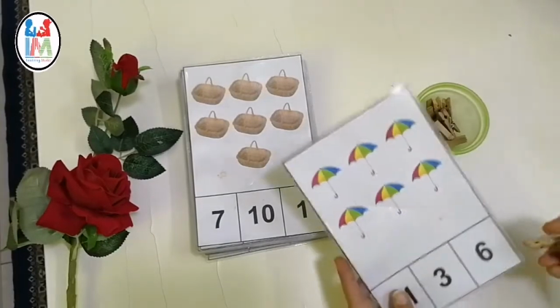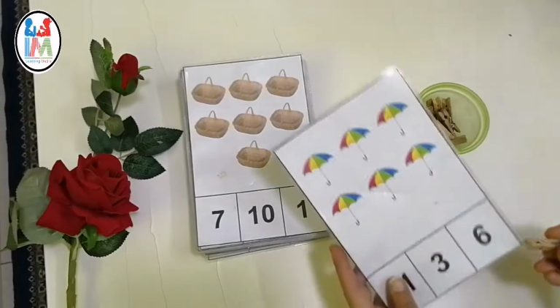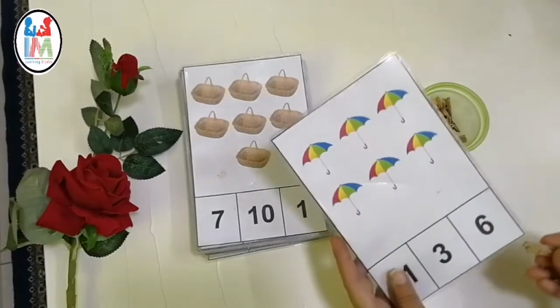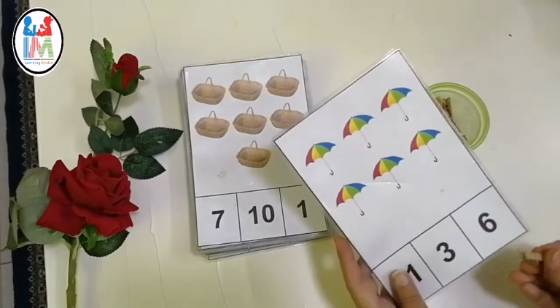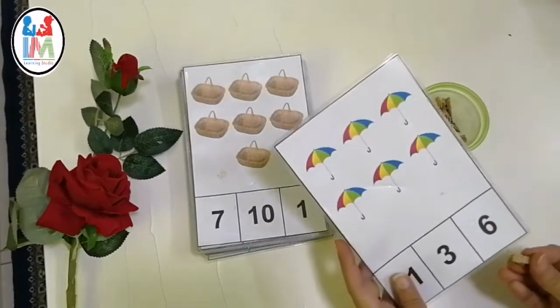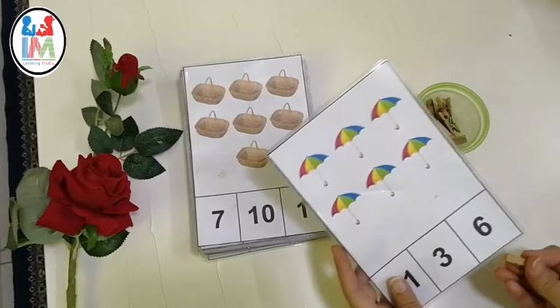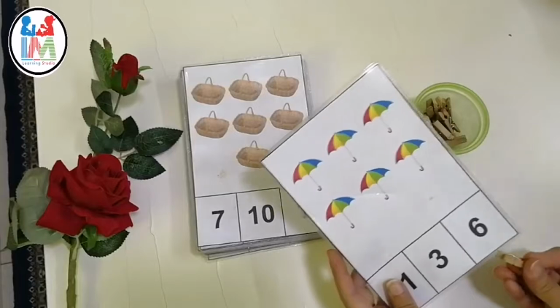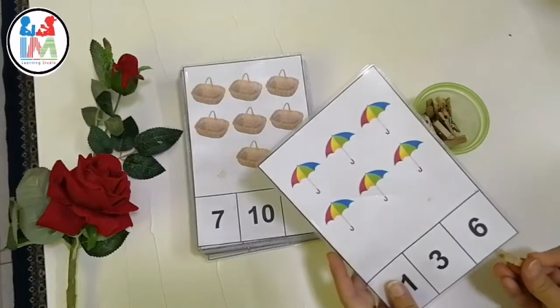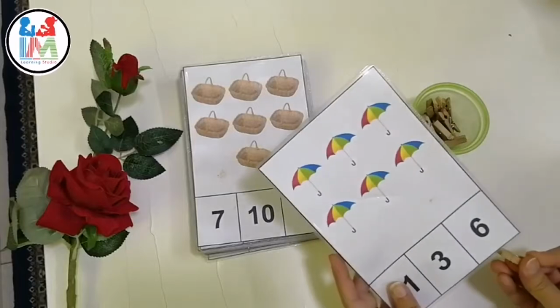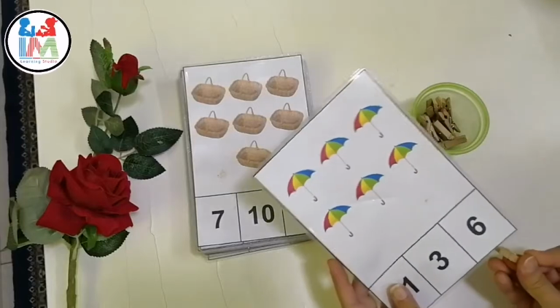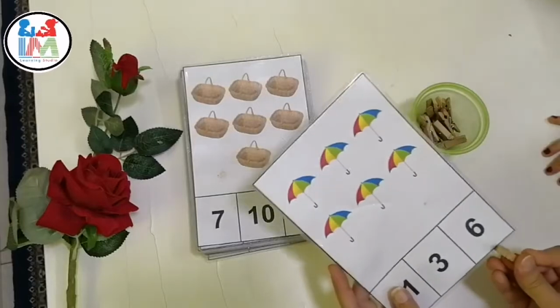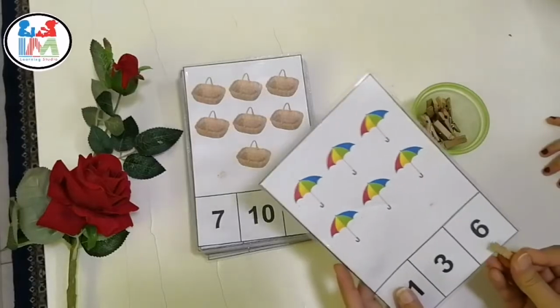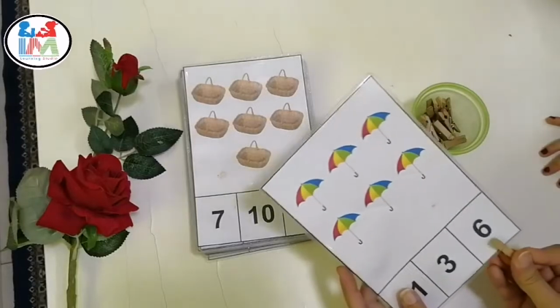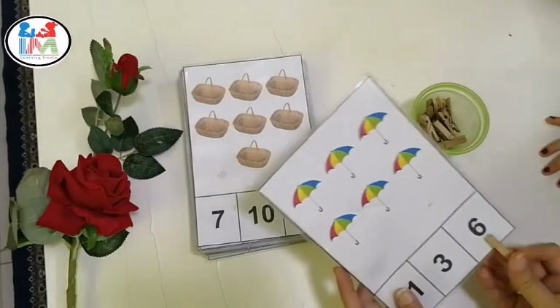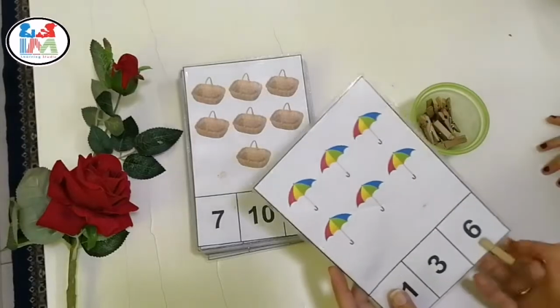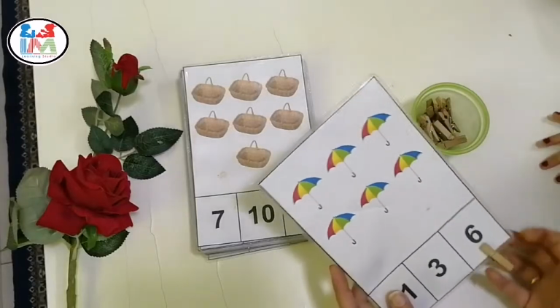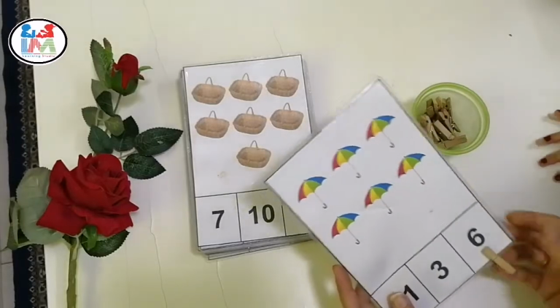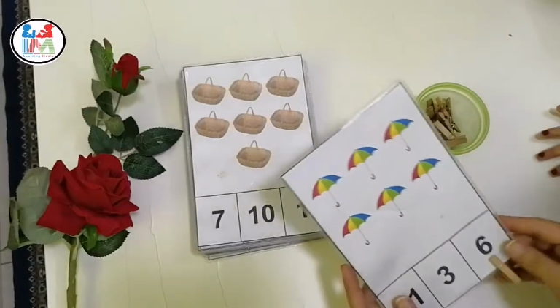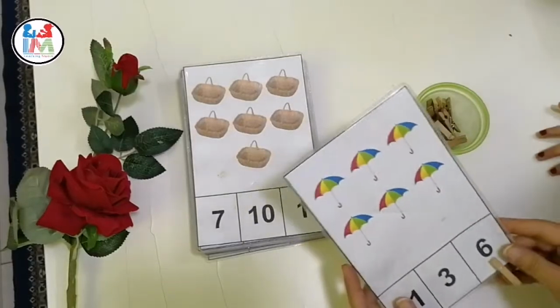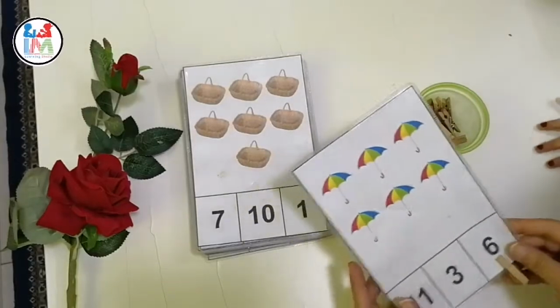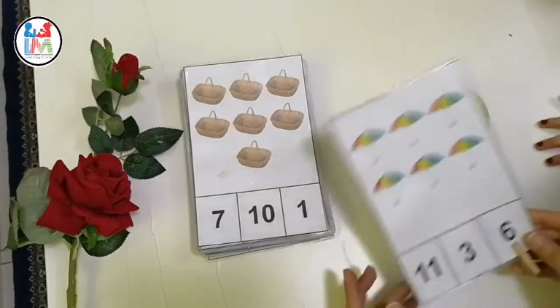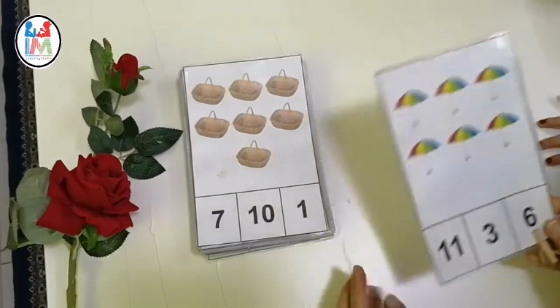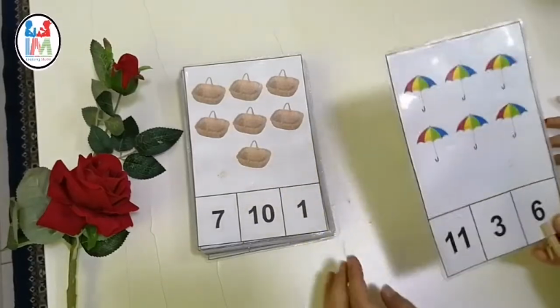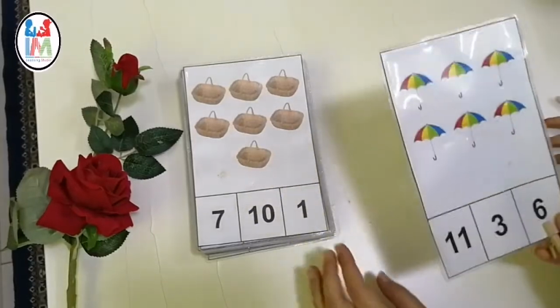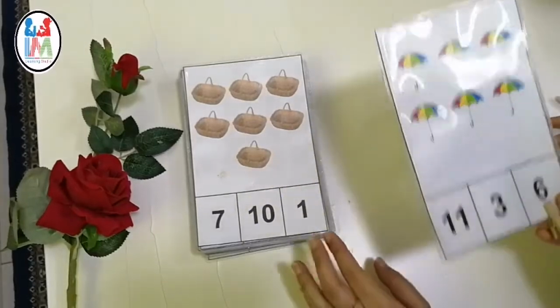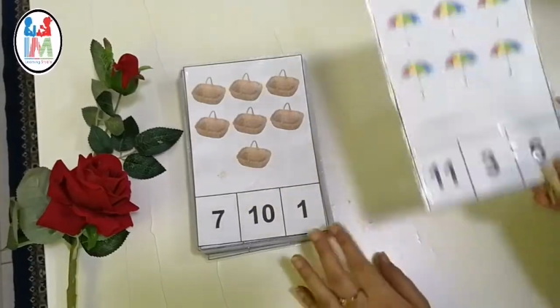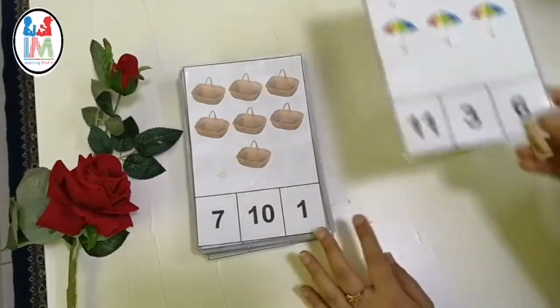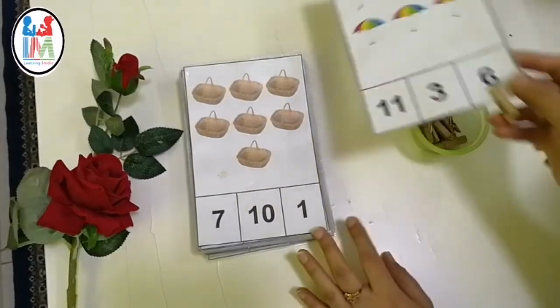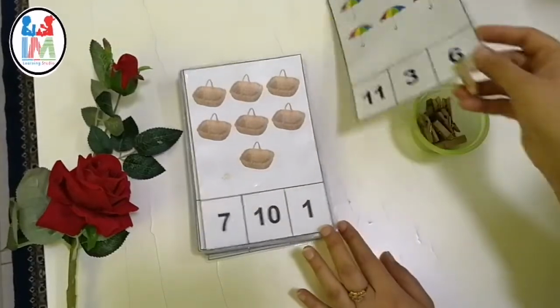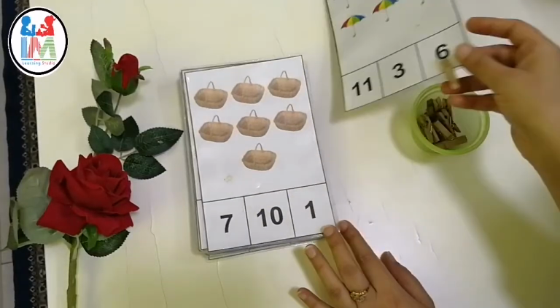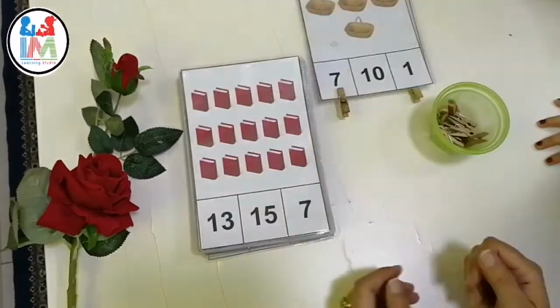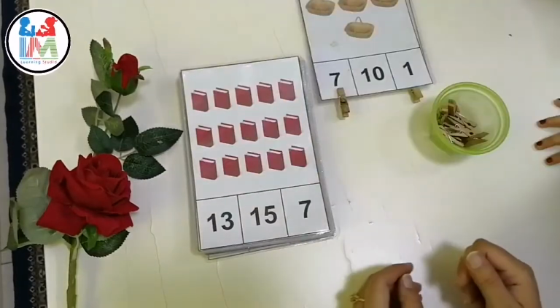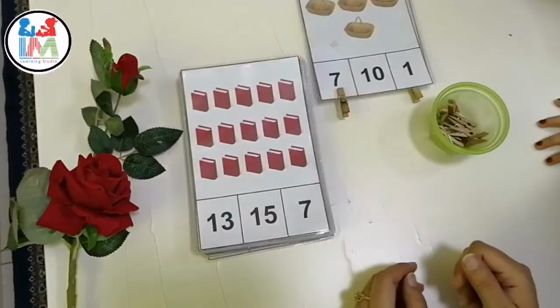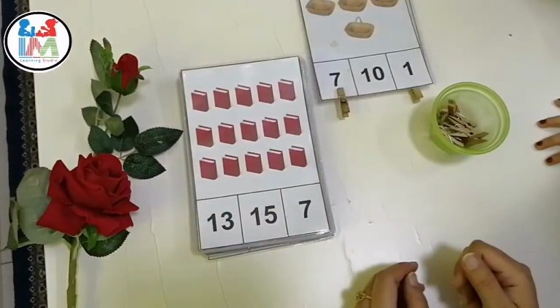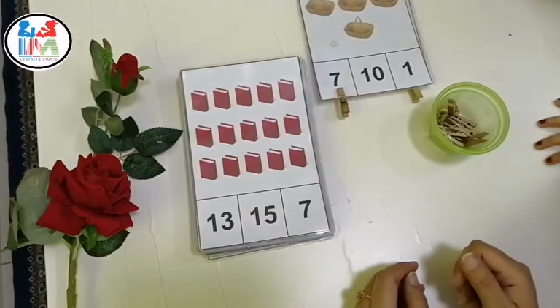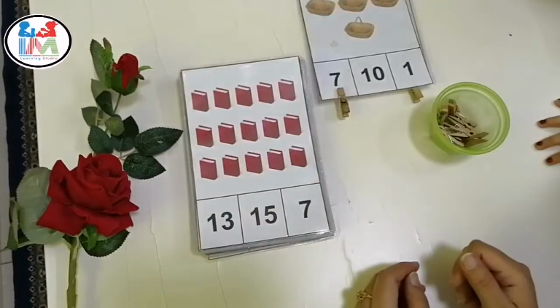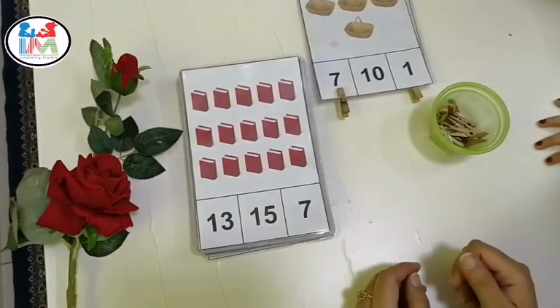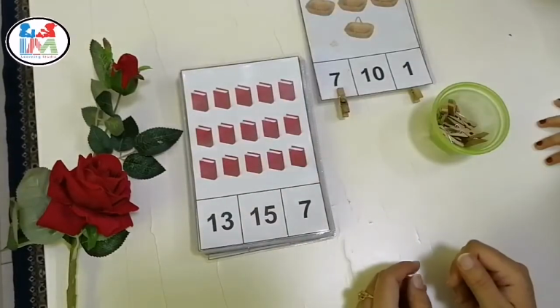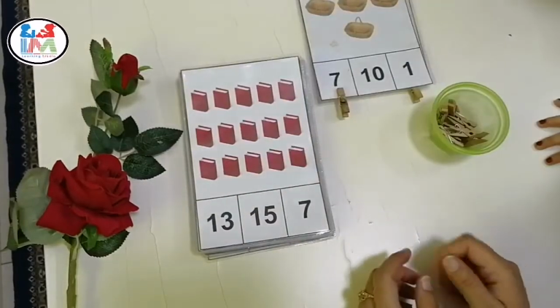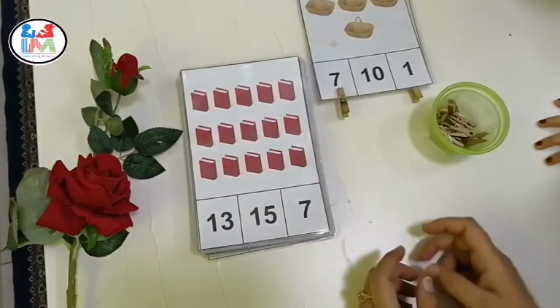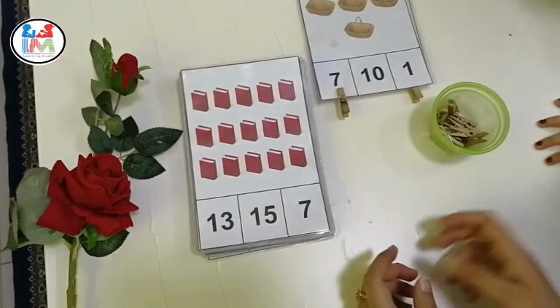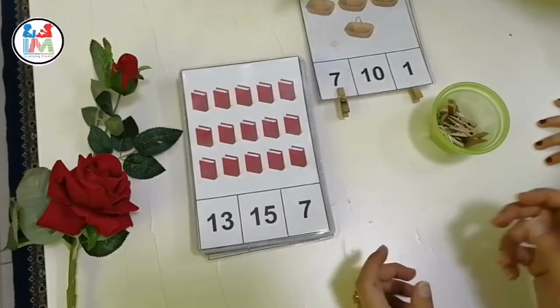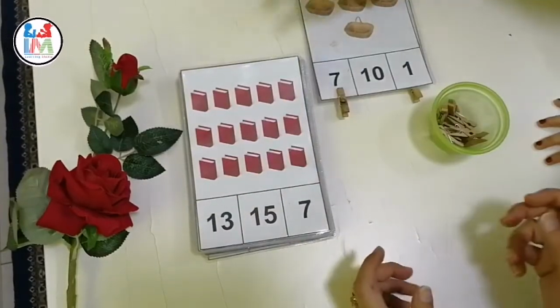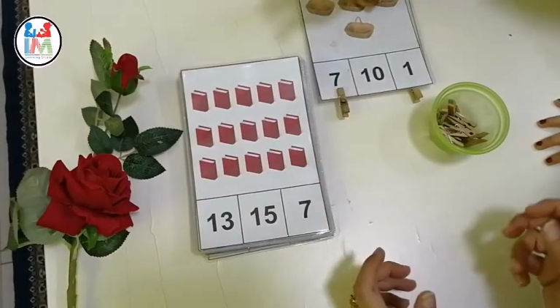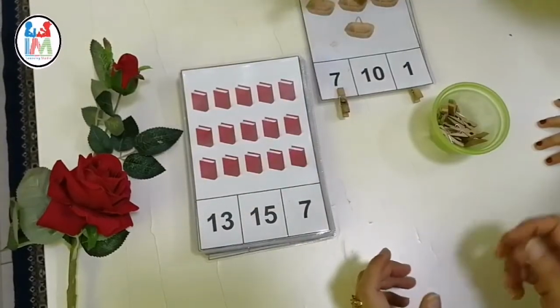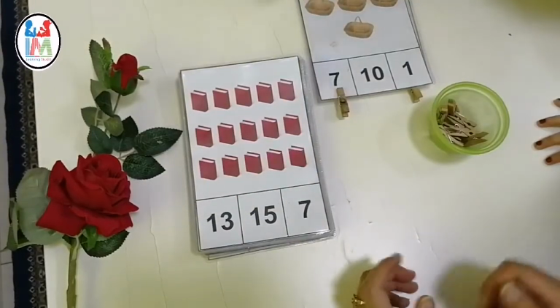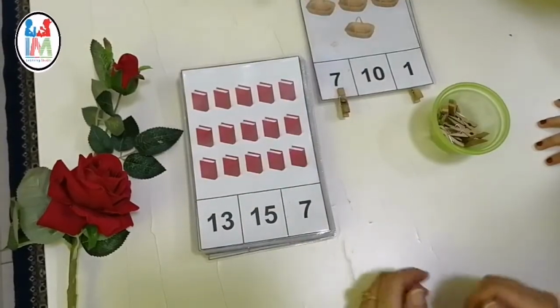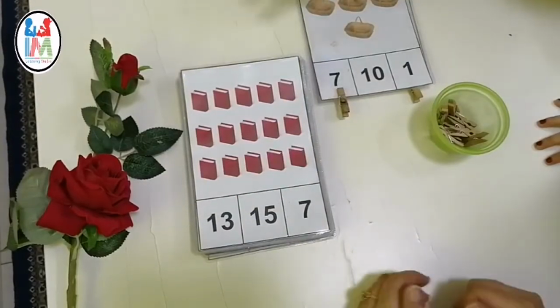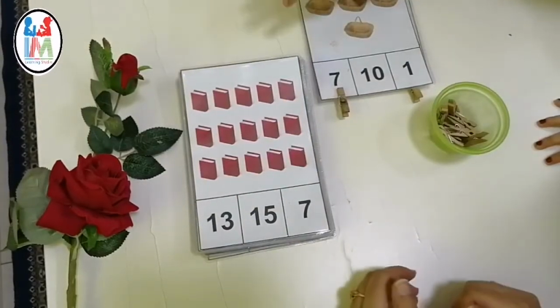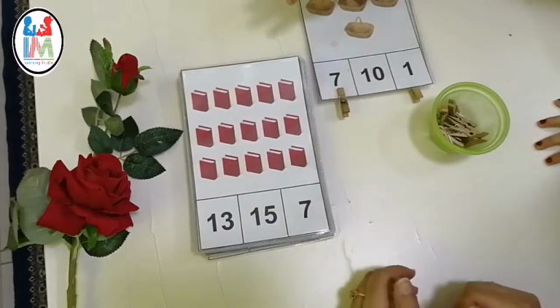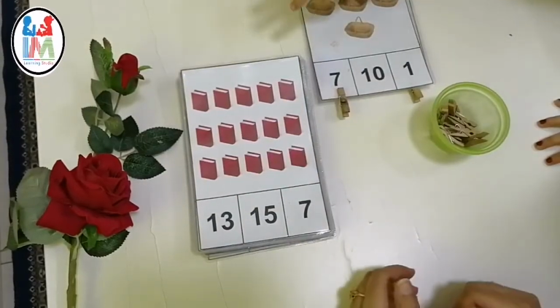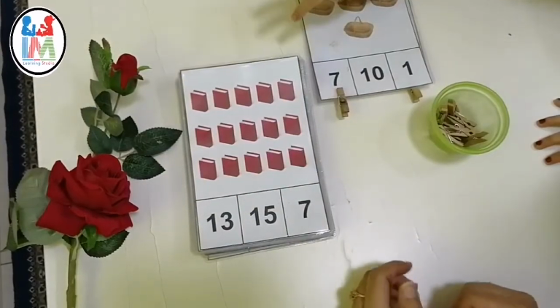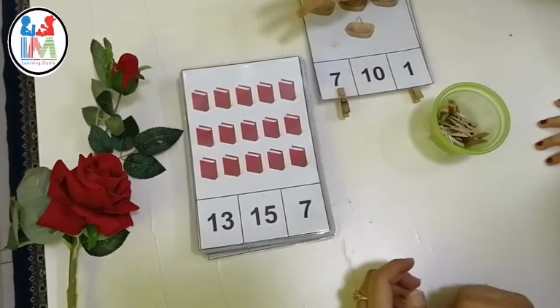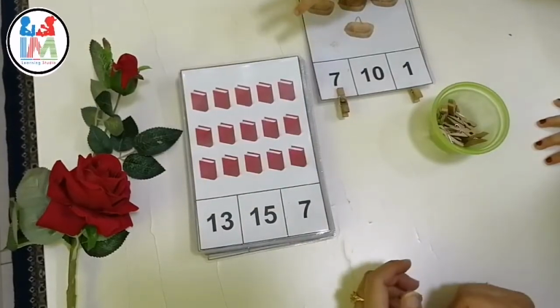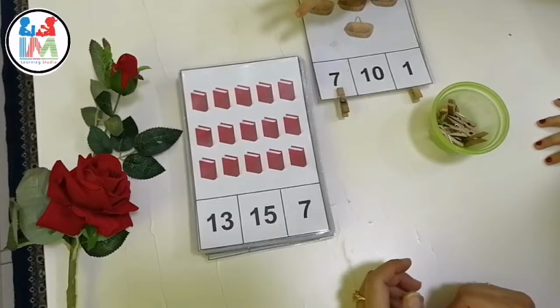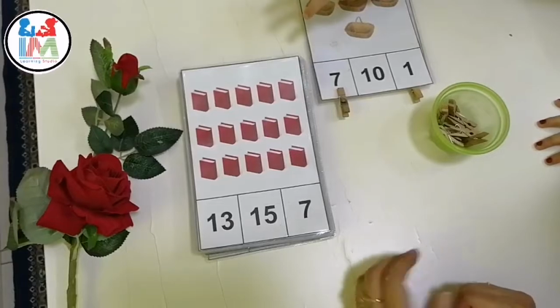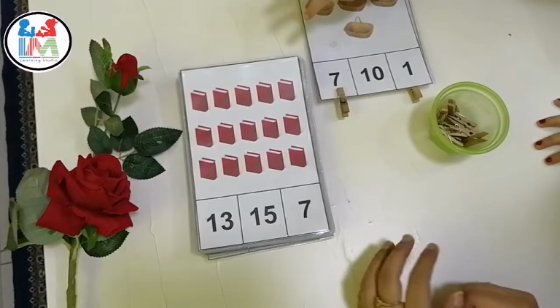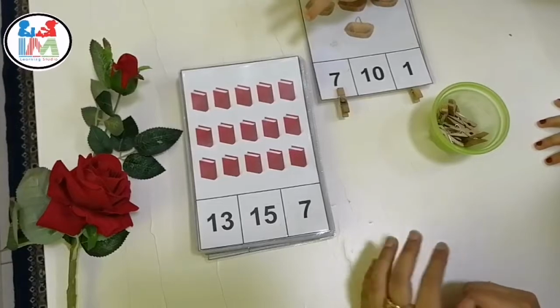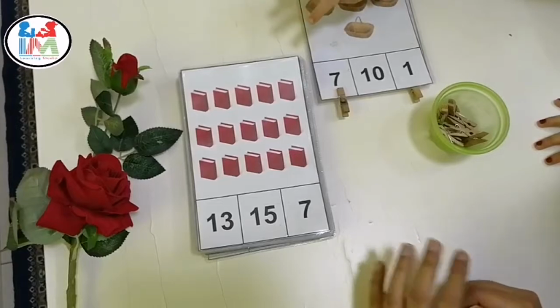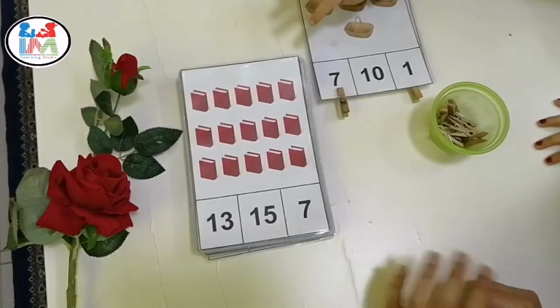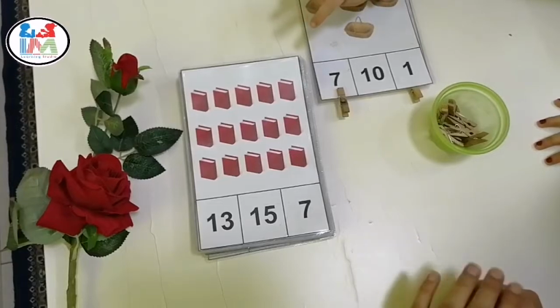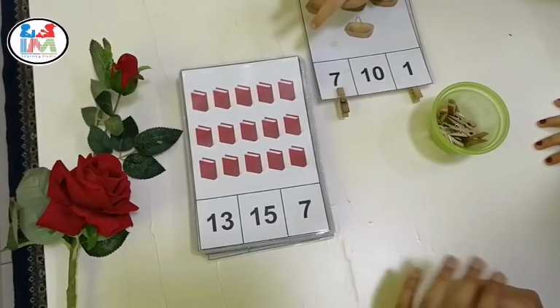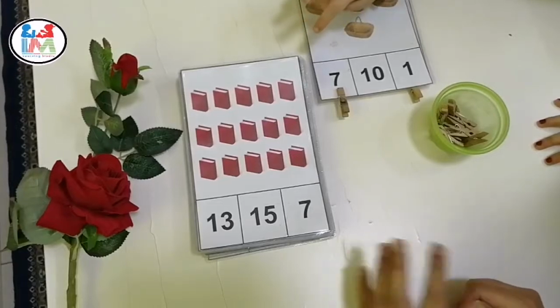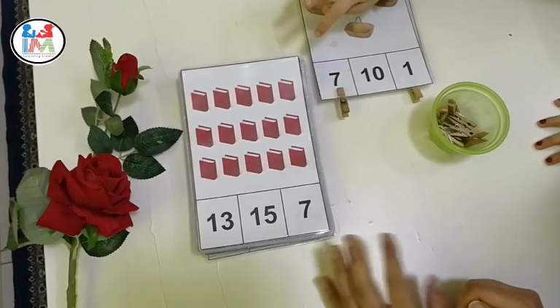Now I'm going to start this activity with my daughter. She is almost three and a half. Let's start.